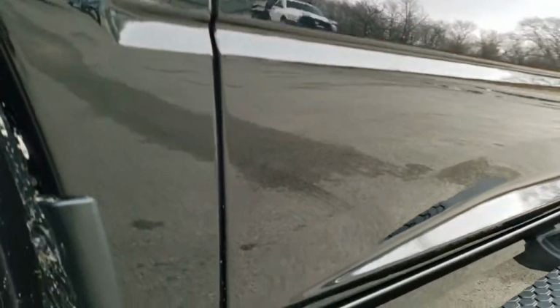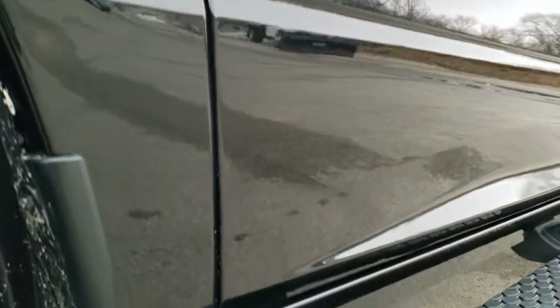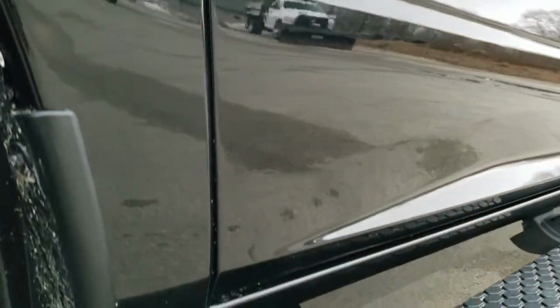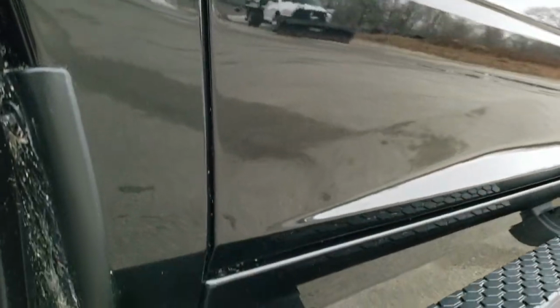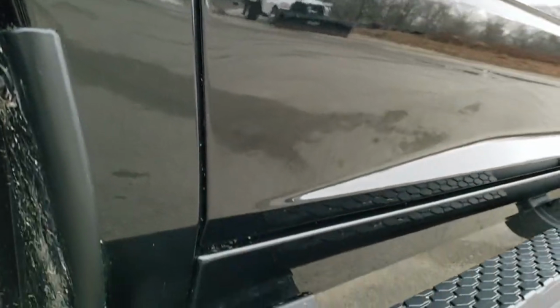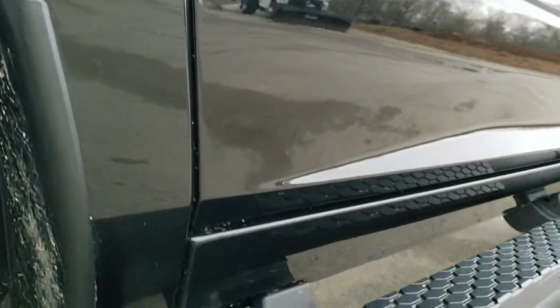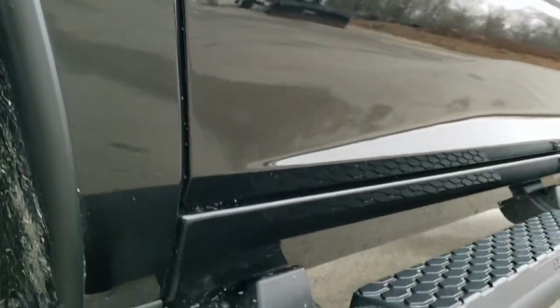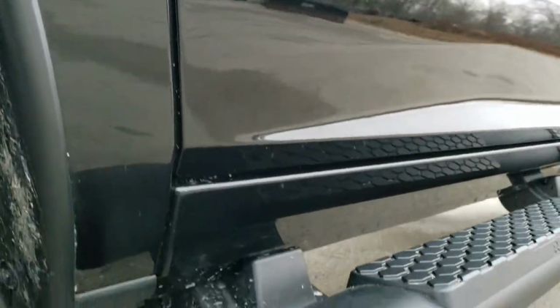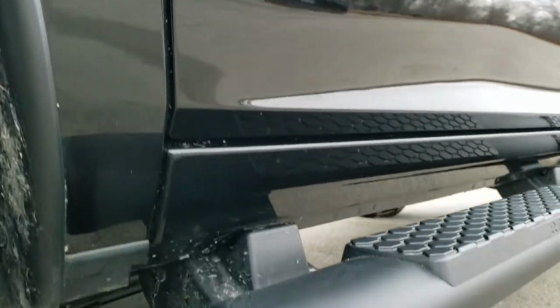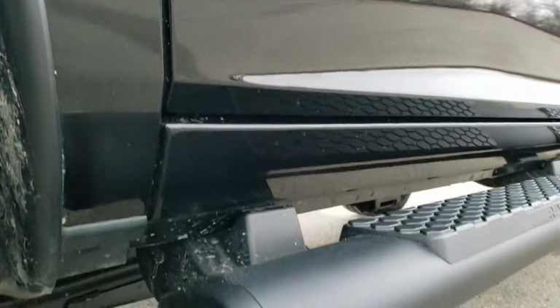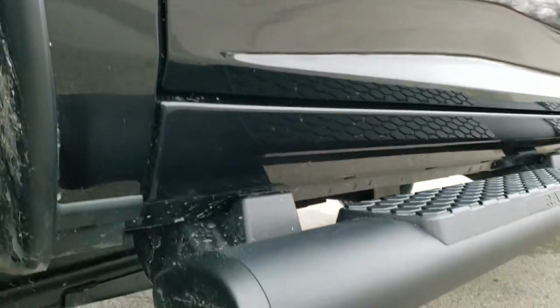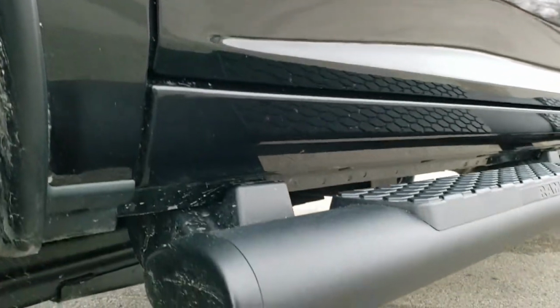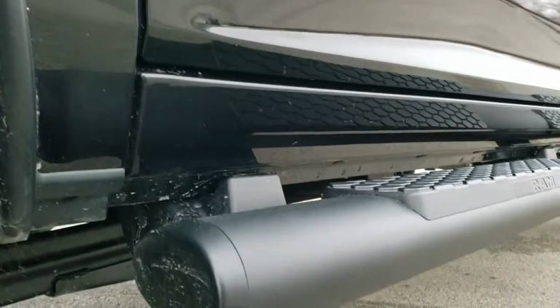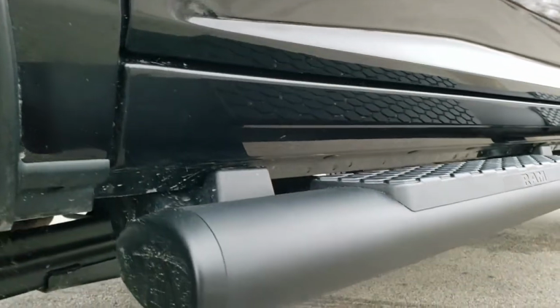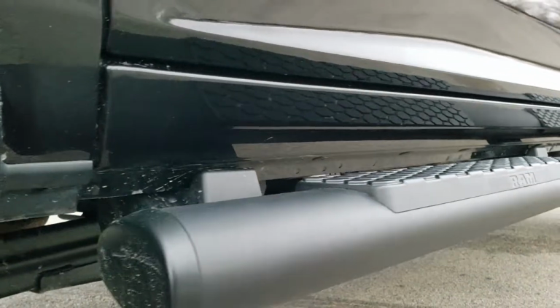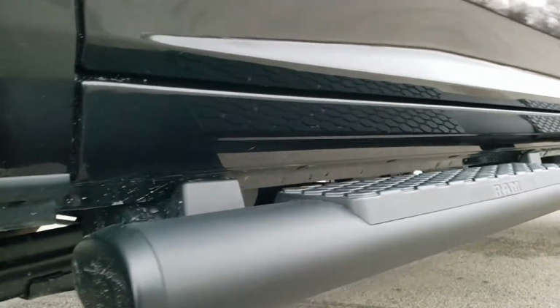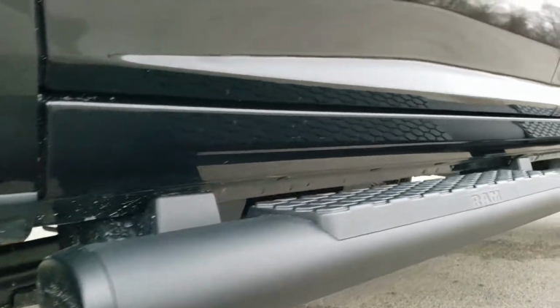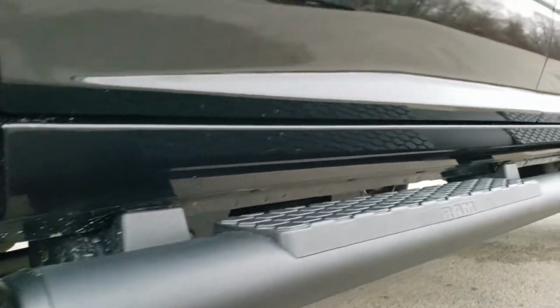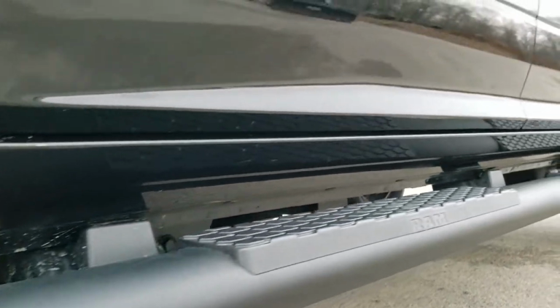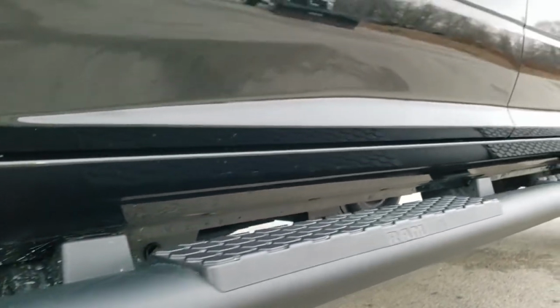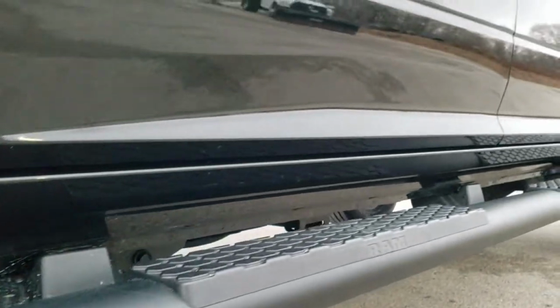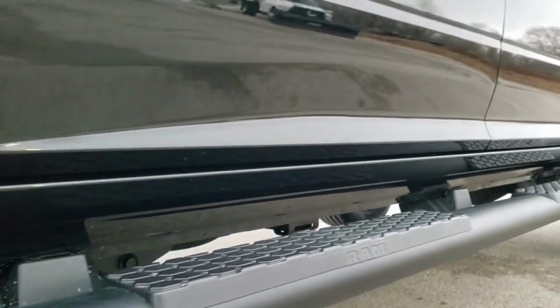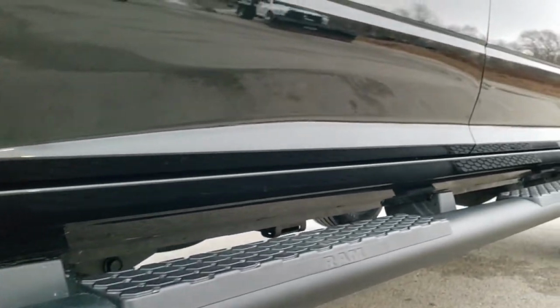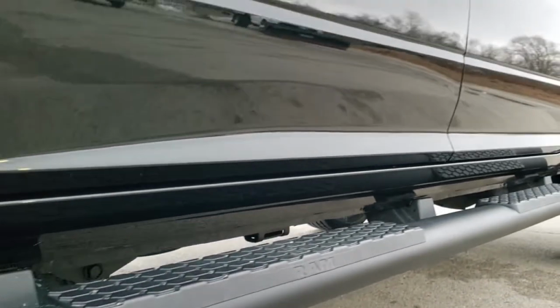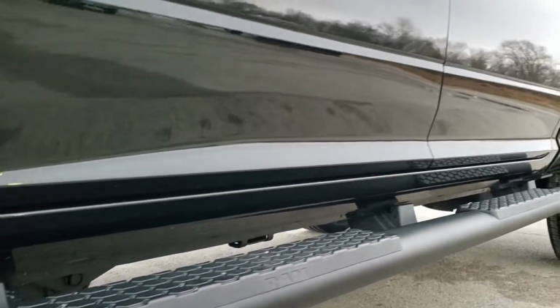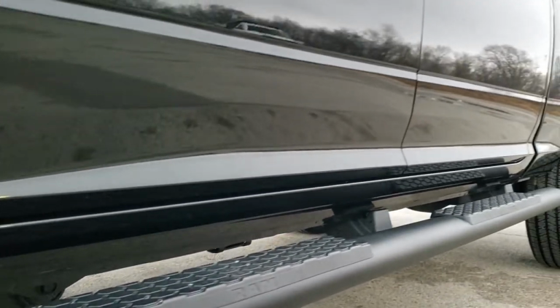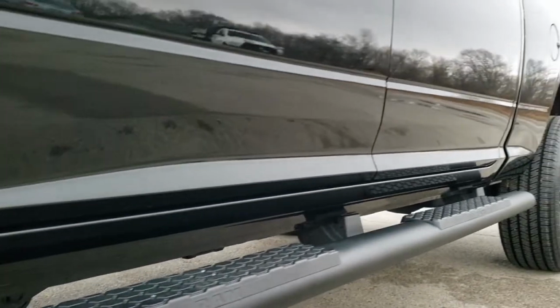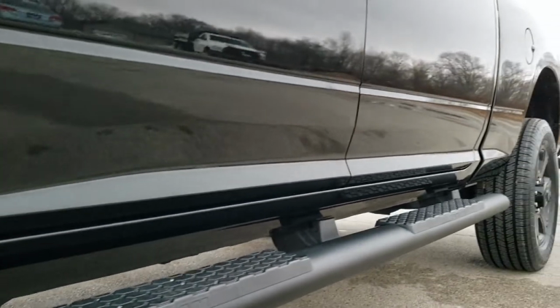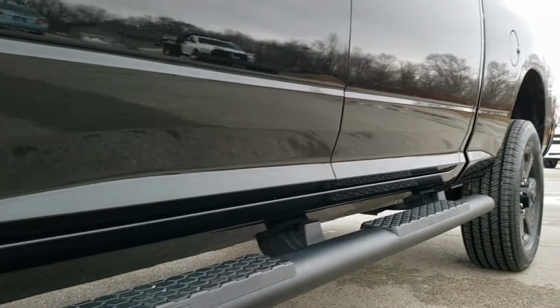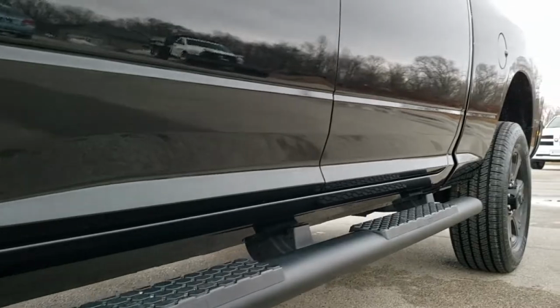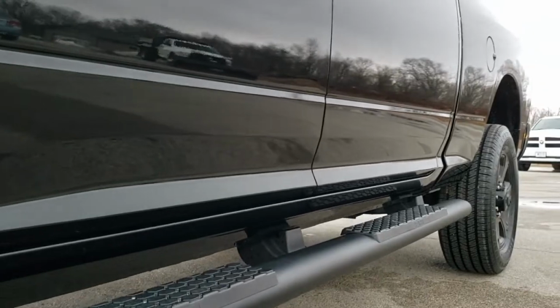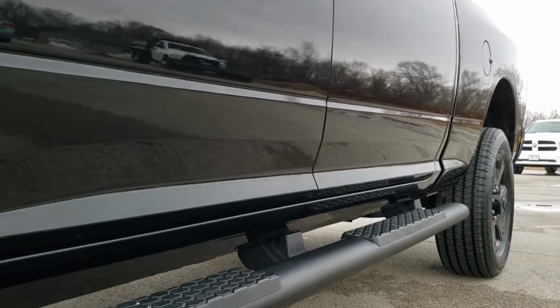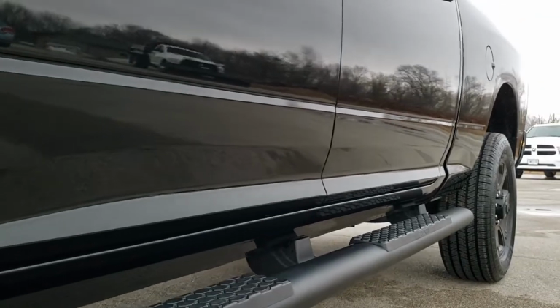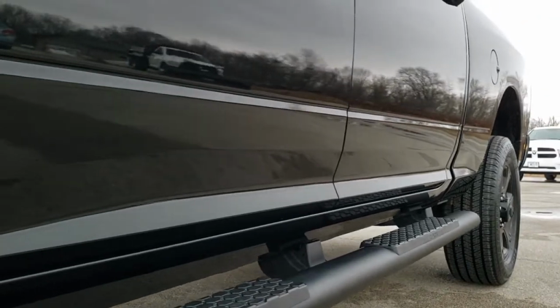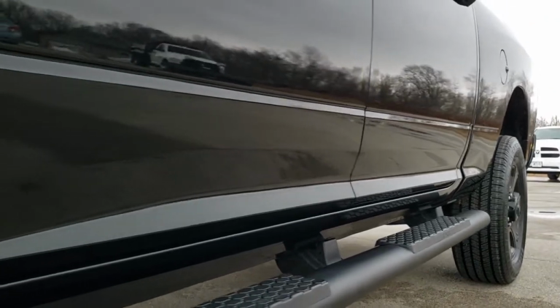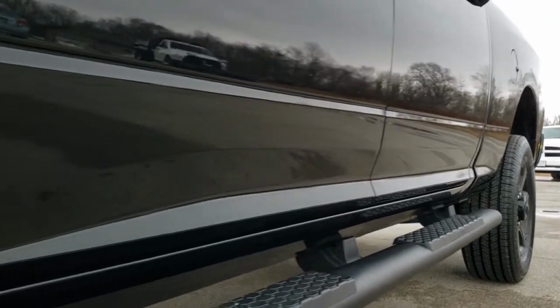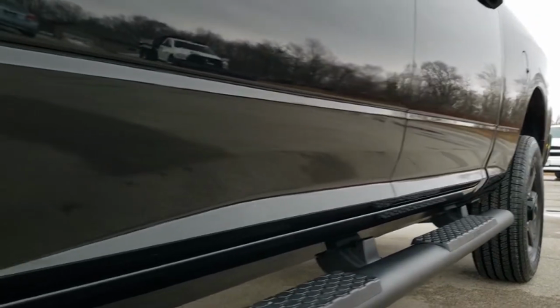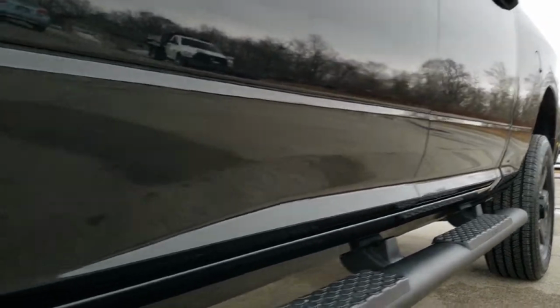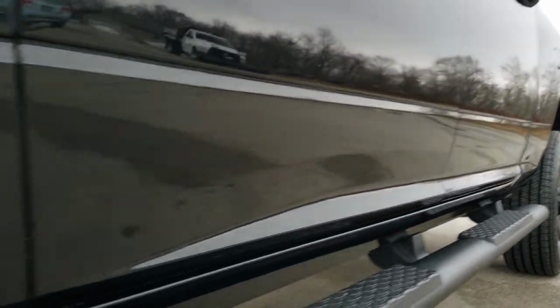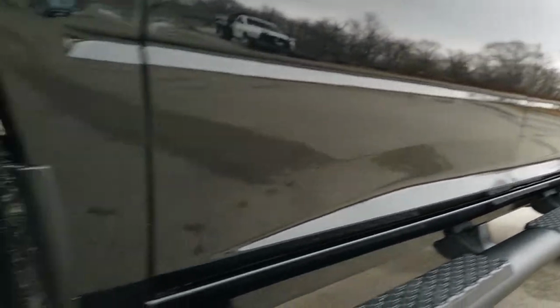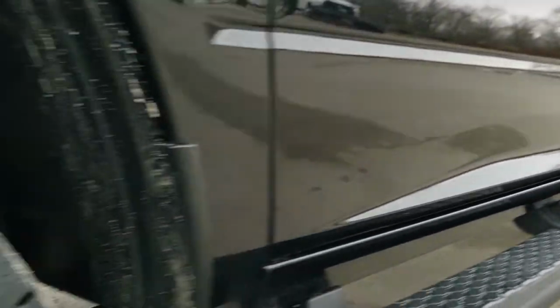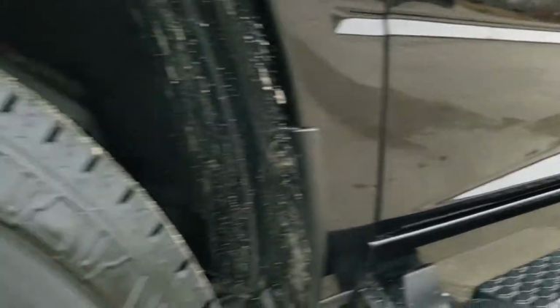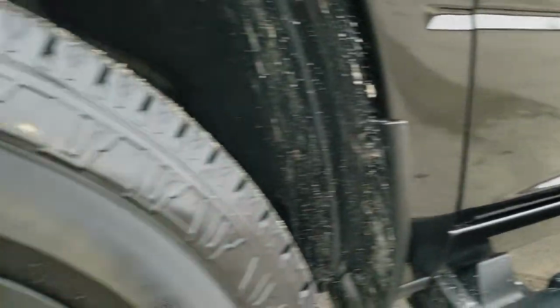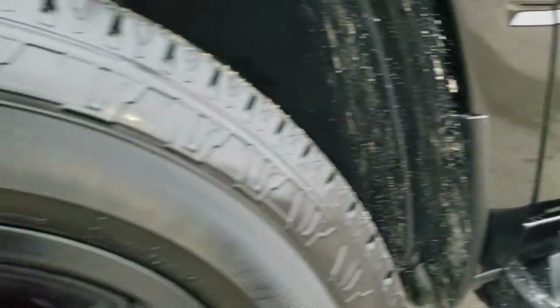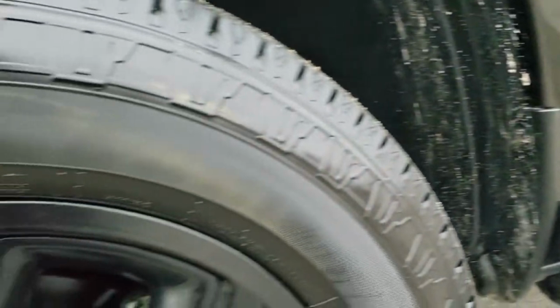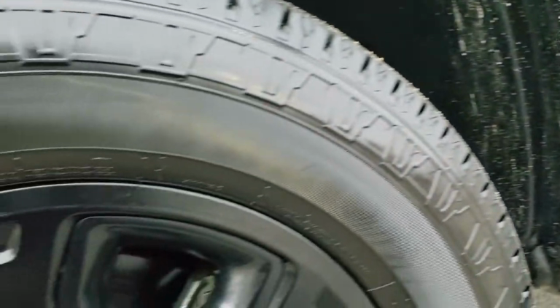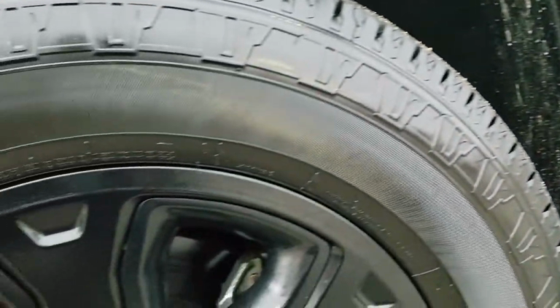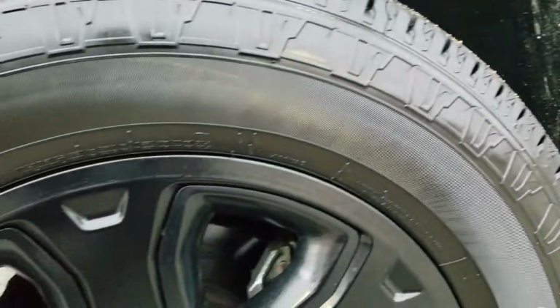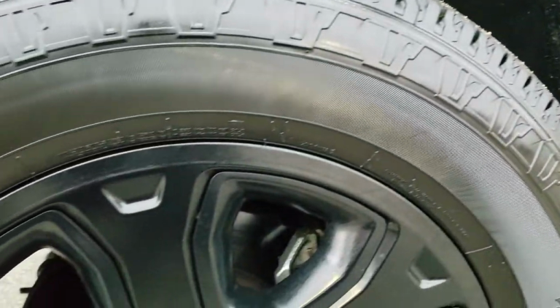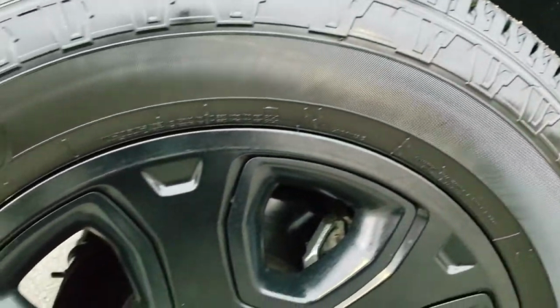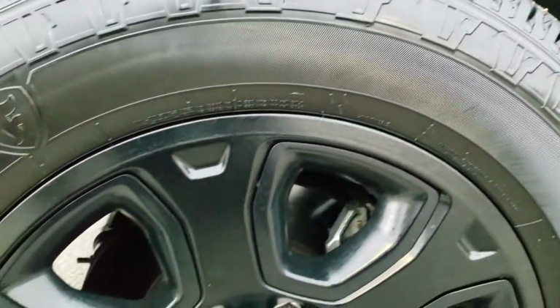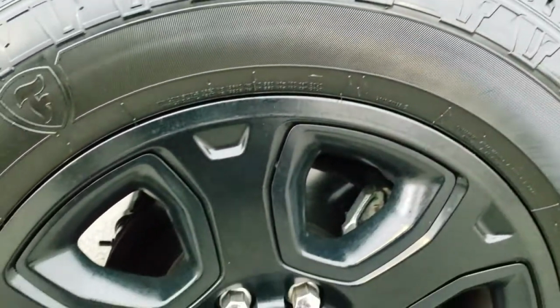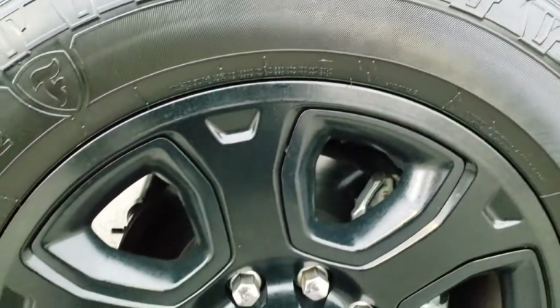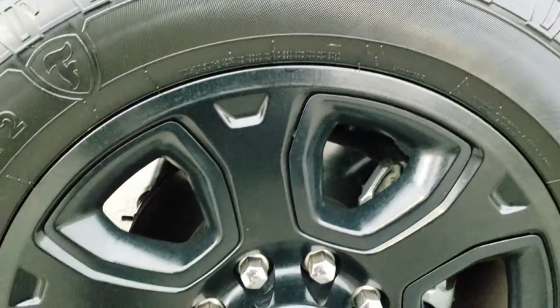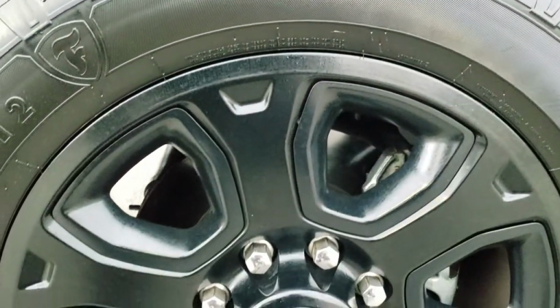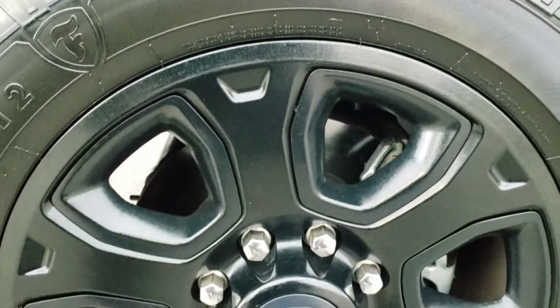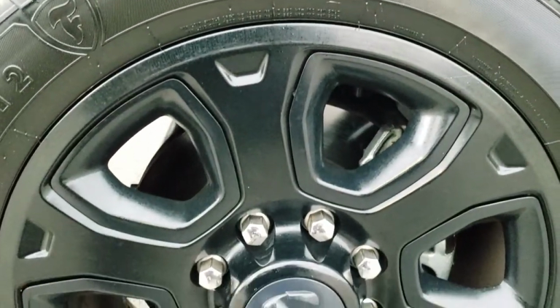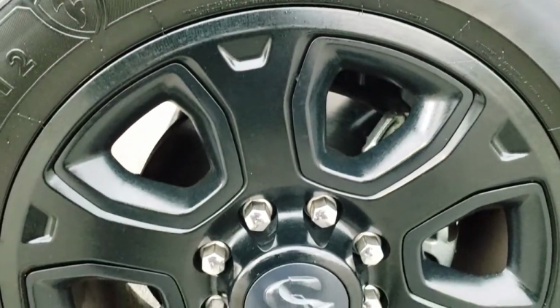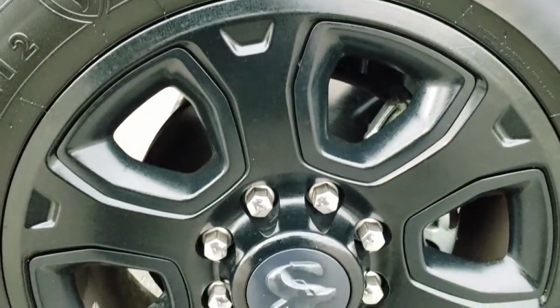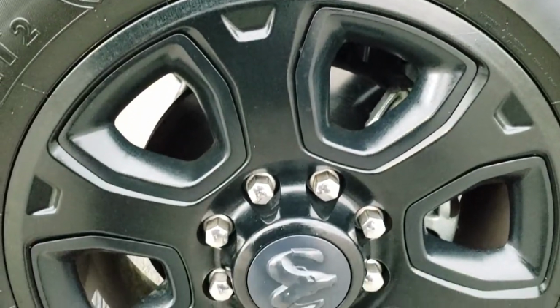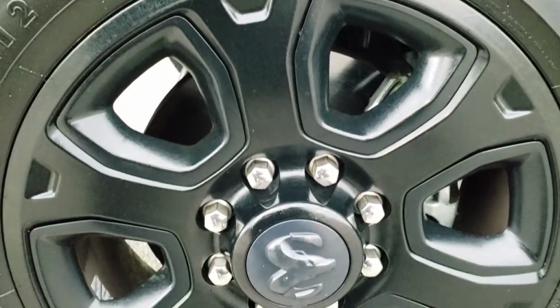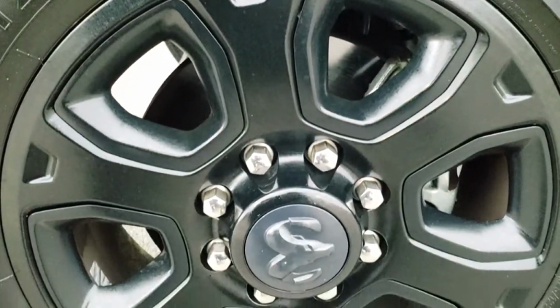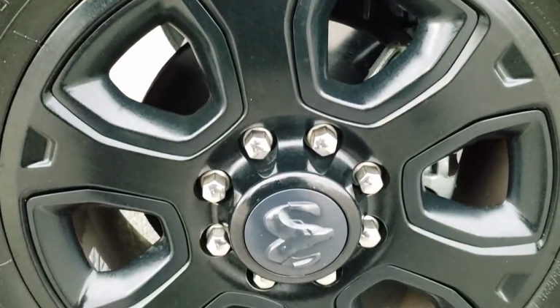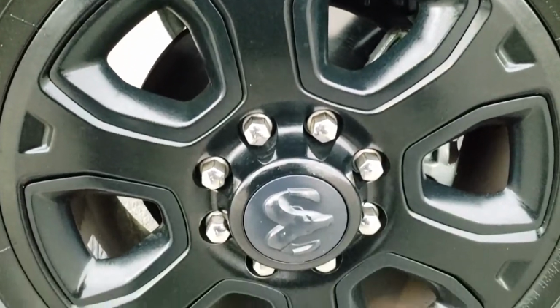If you want to check out all the photos on this truck, in the upper right-hand part of your screen there is a link right to our website — click that and check us out there.